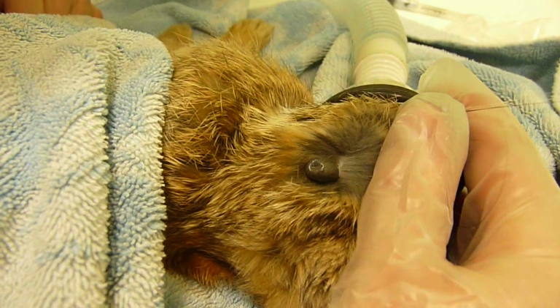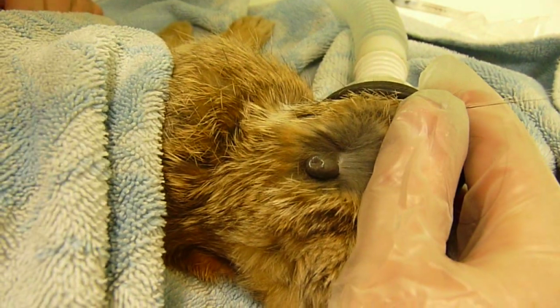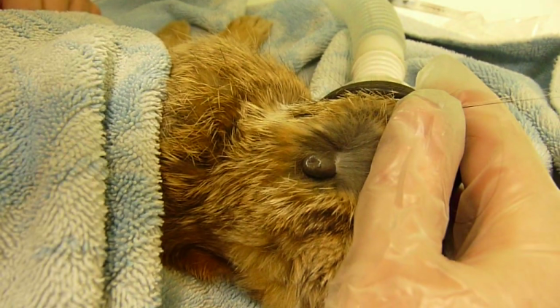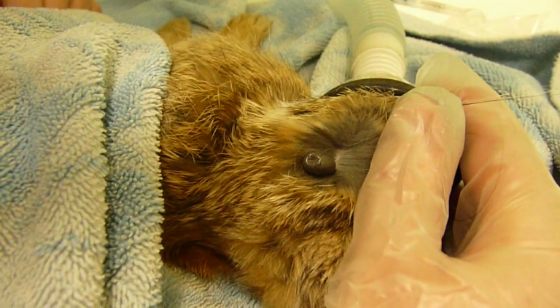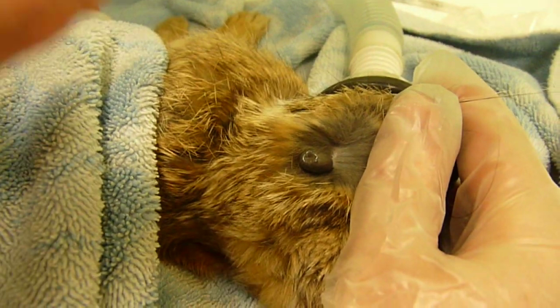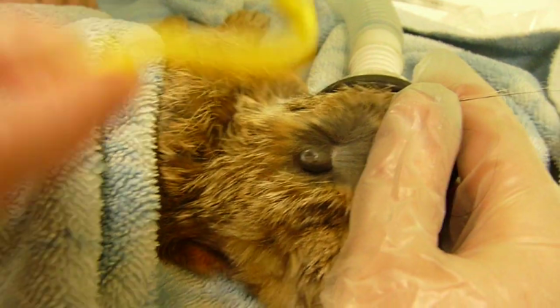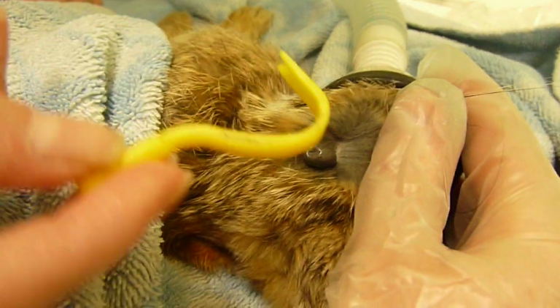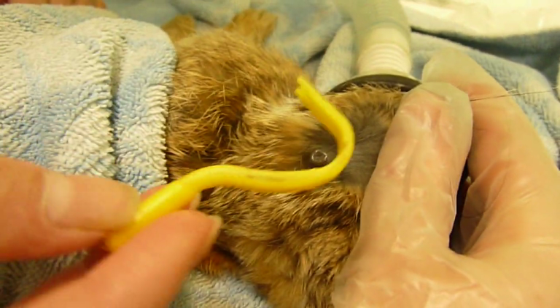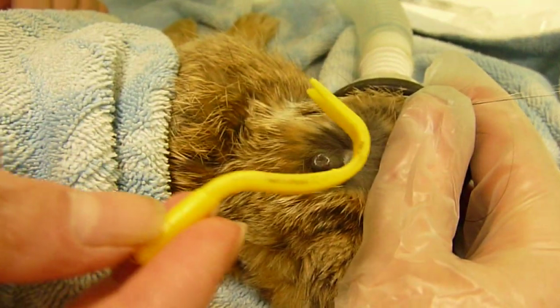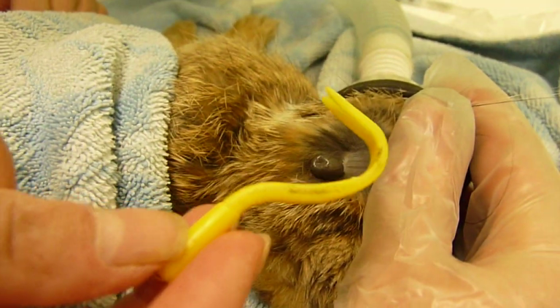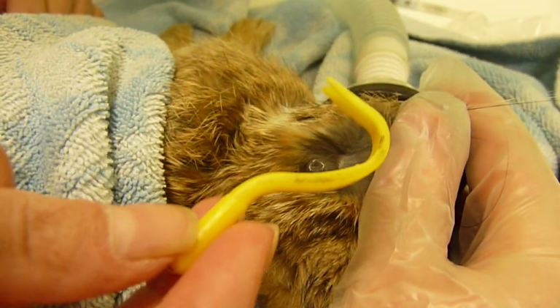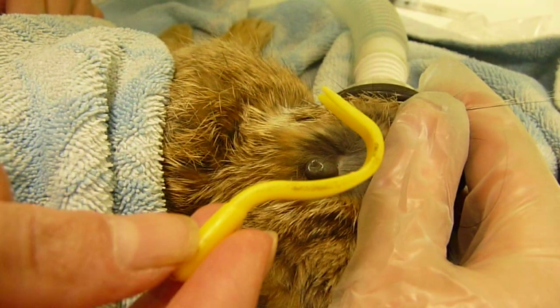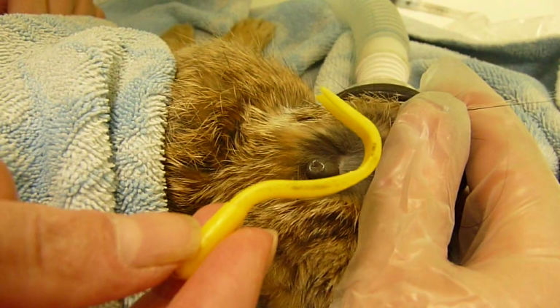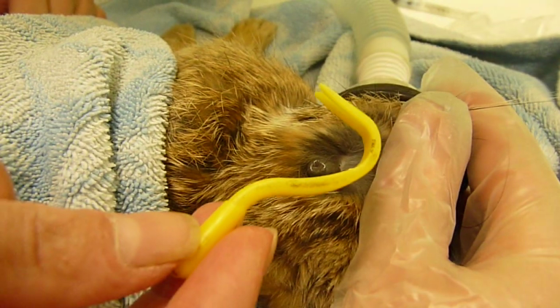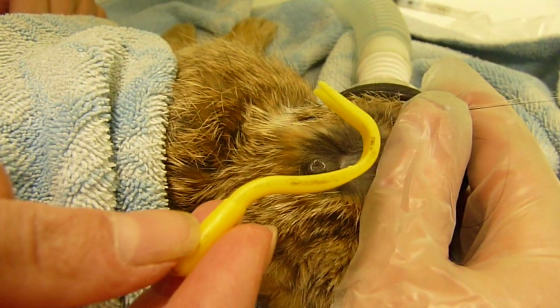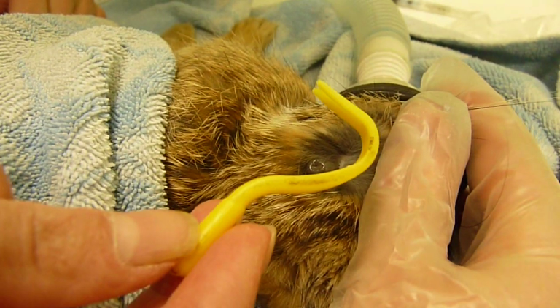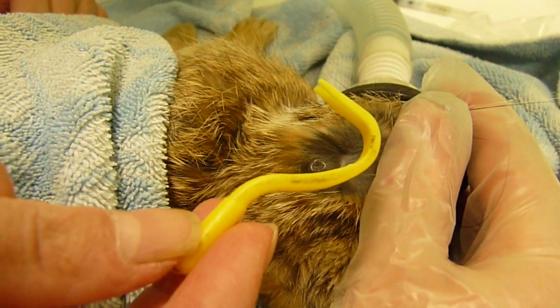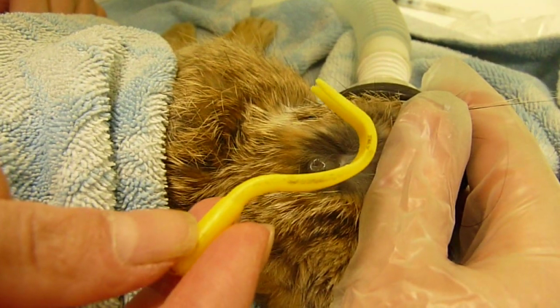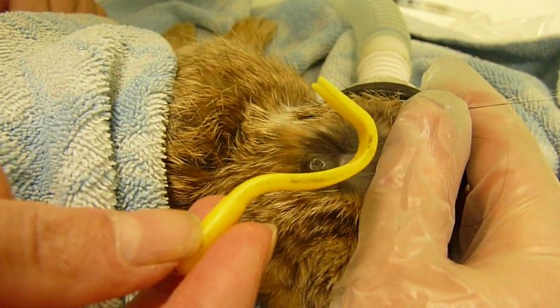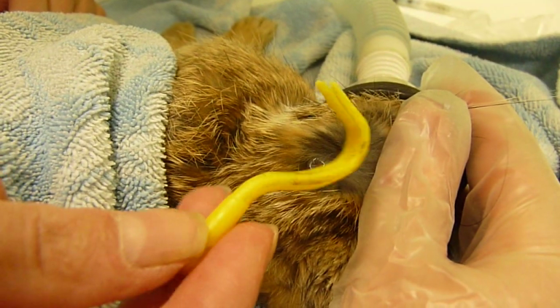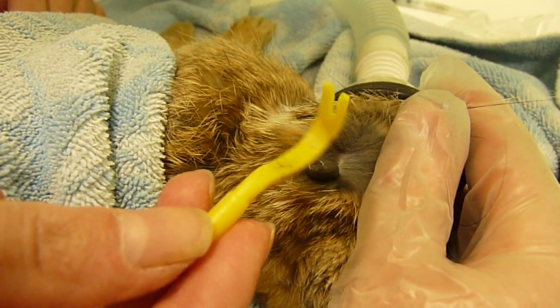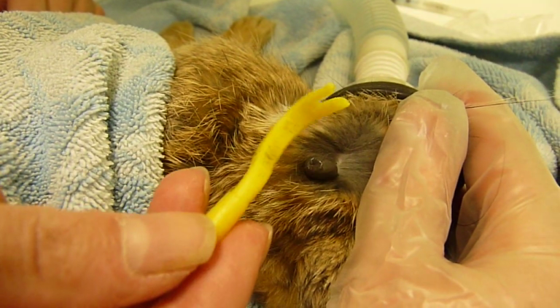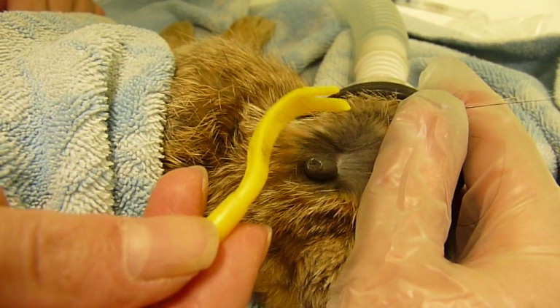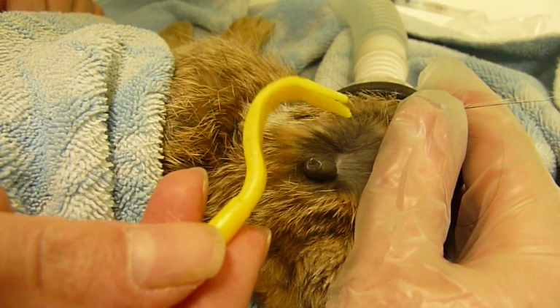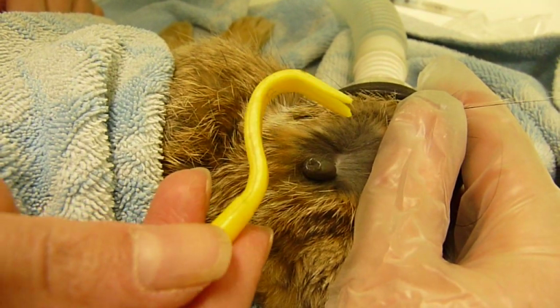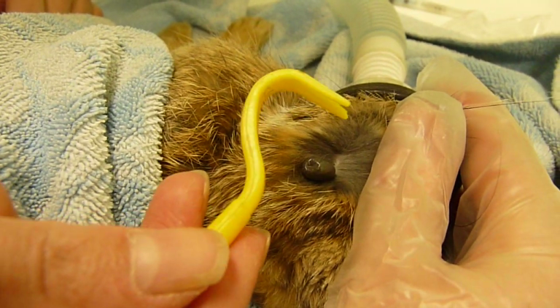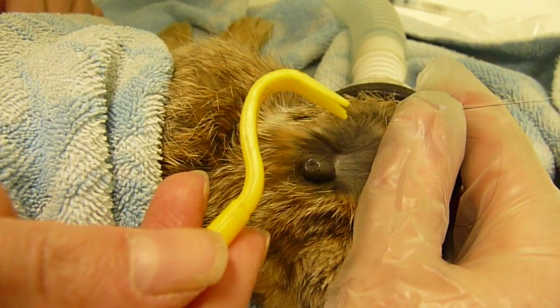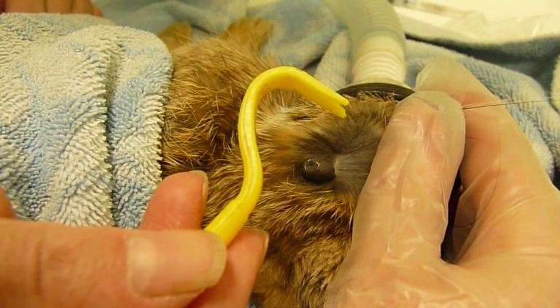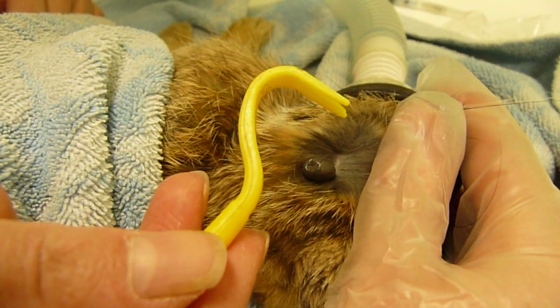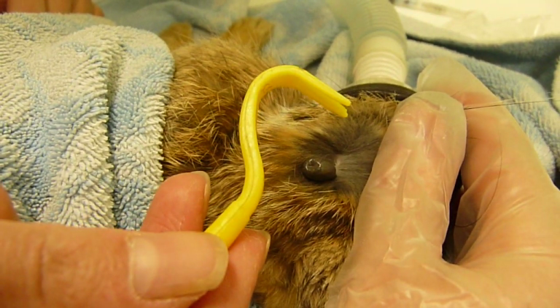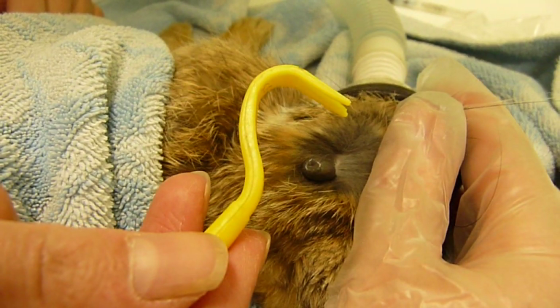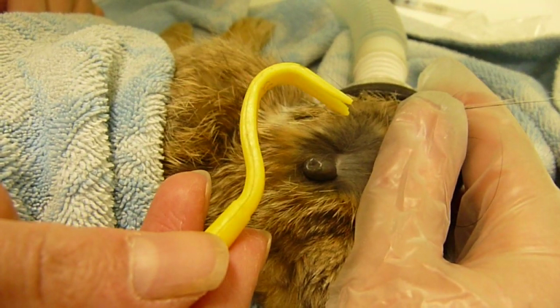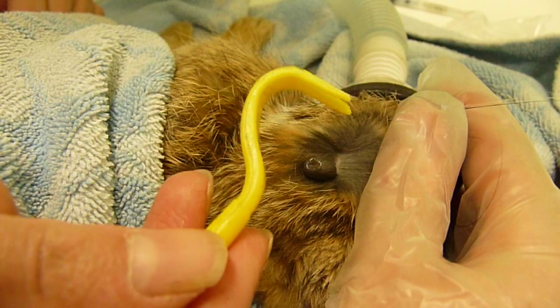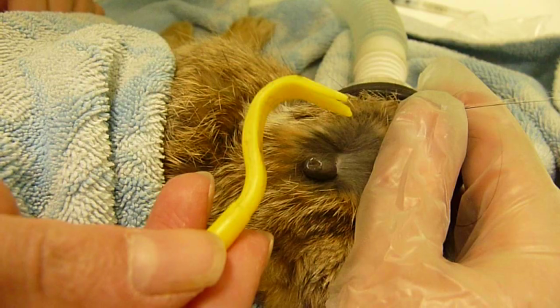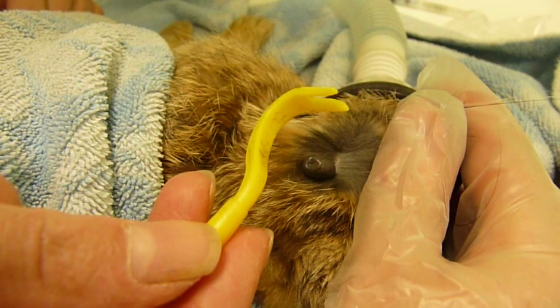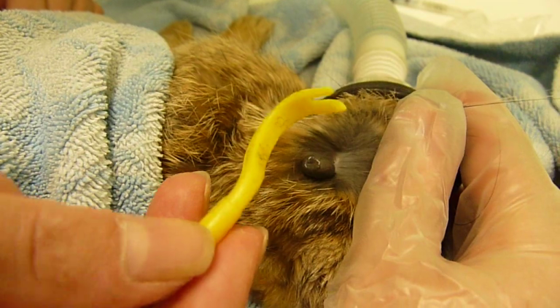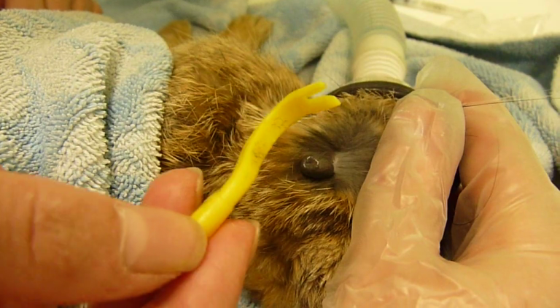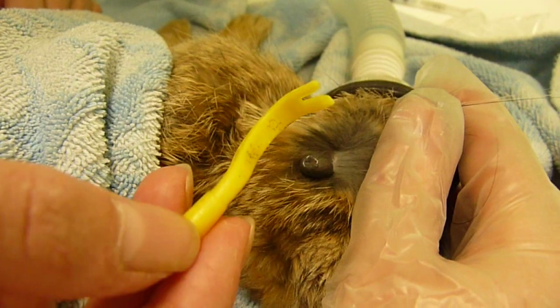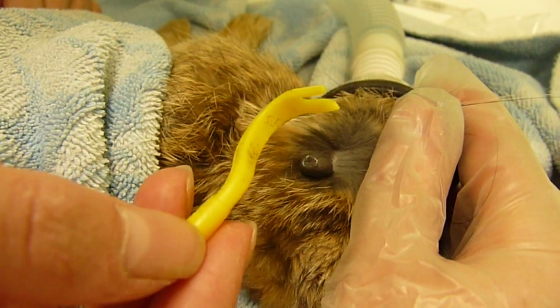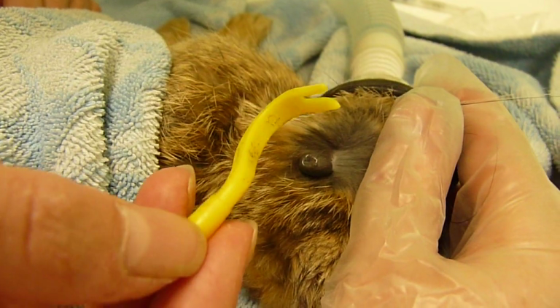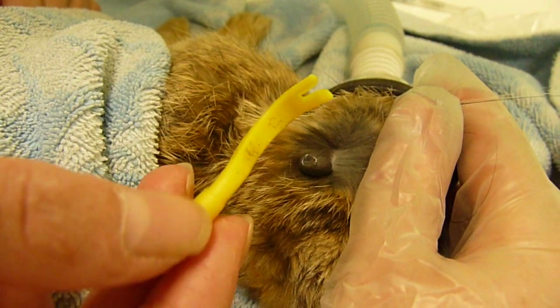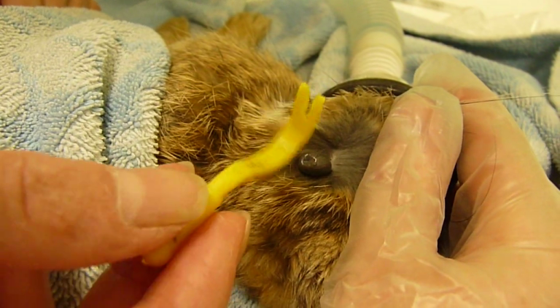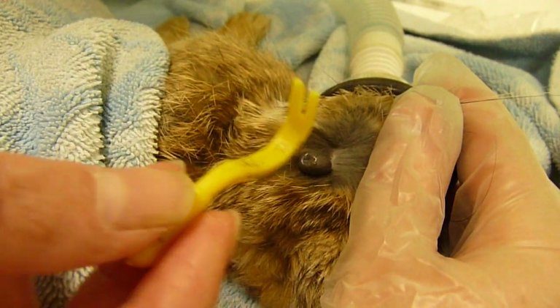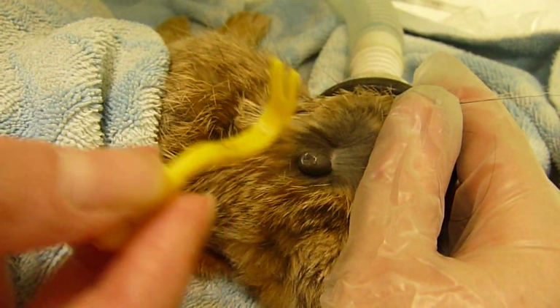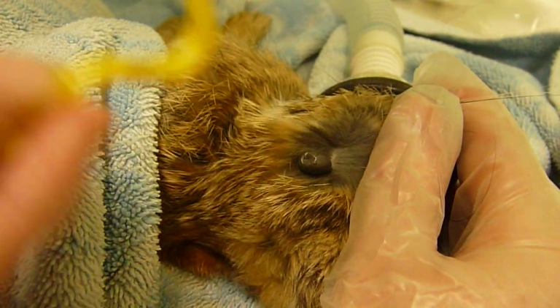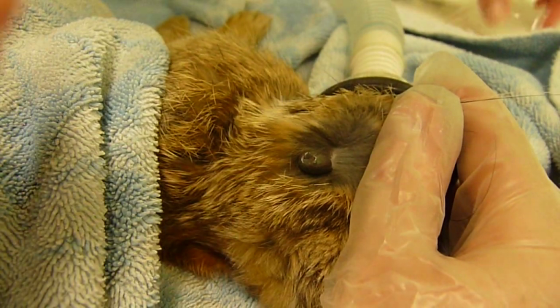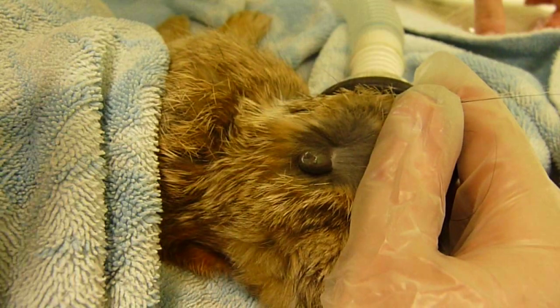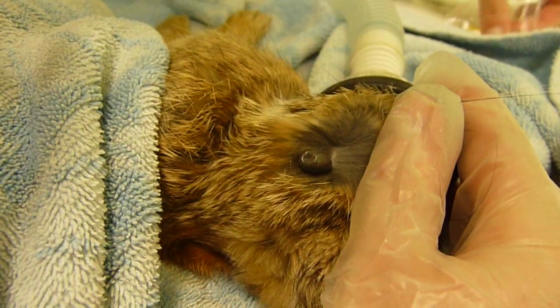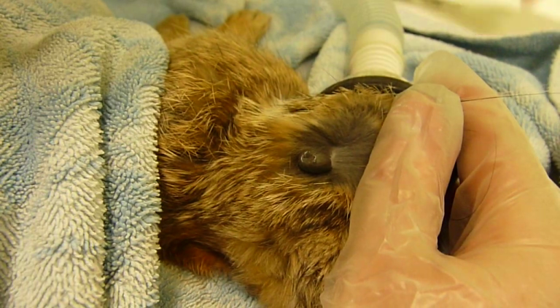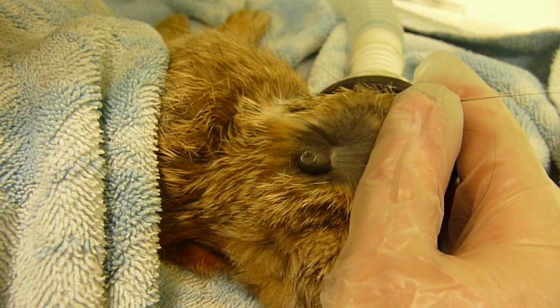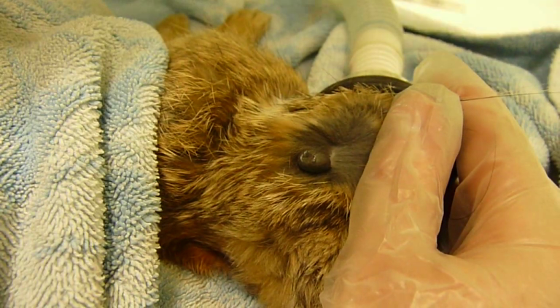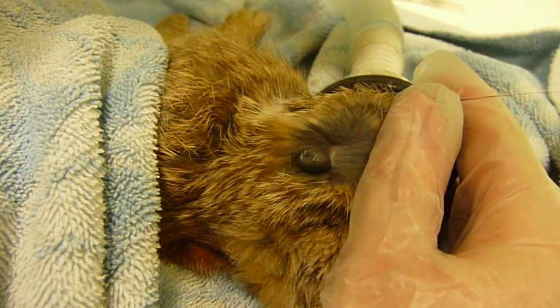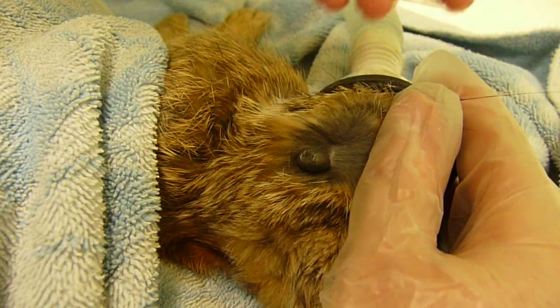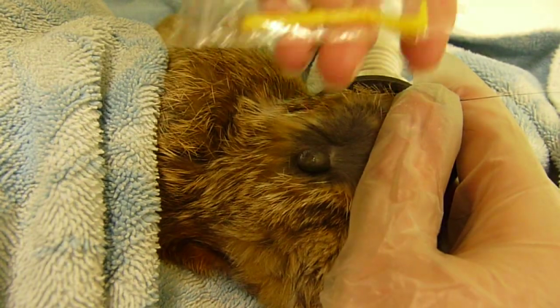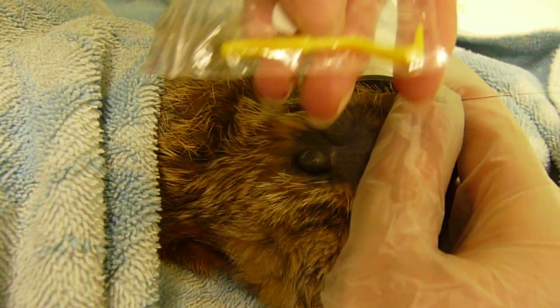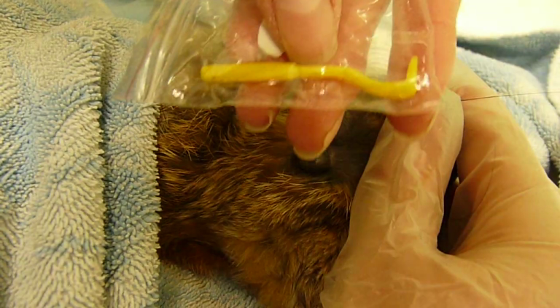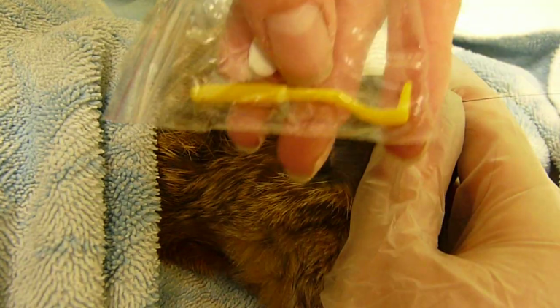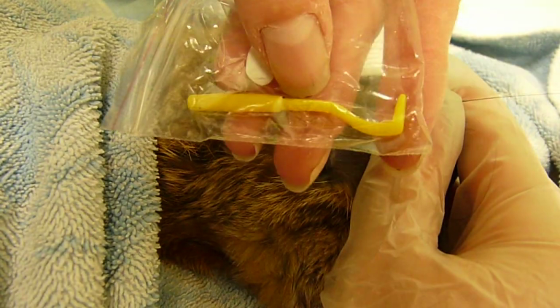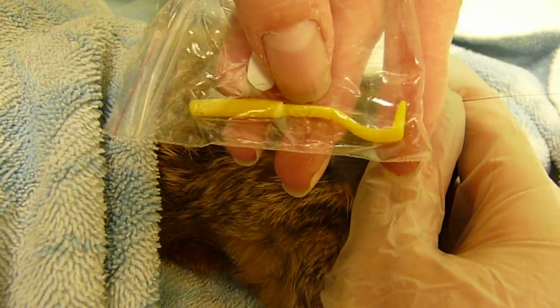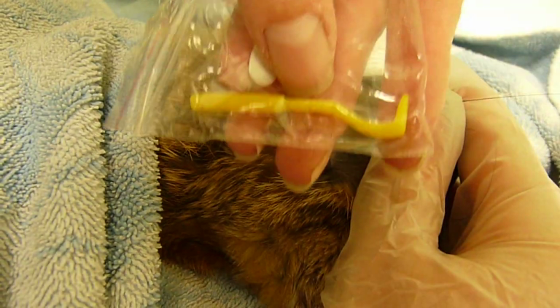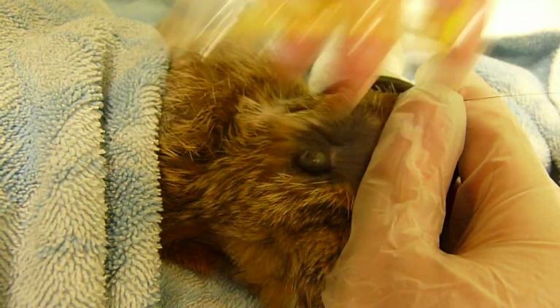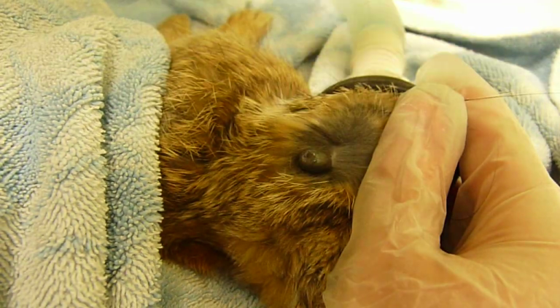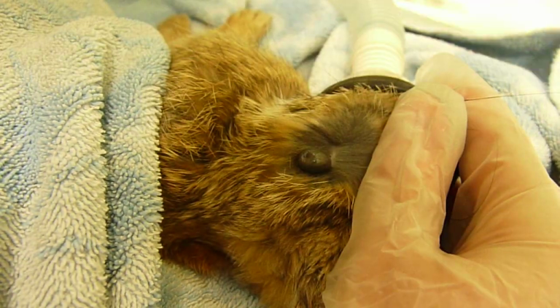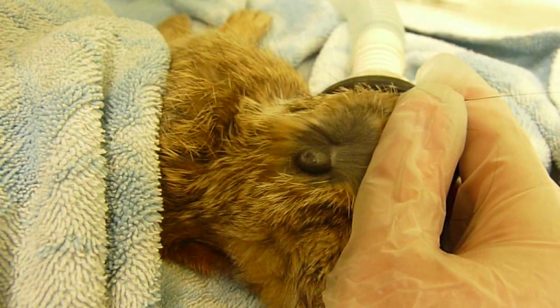So first of all, here's a tick twister. You want to make sure you choose the appropriate size — in this case the large one, versus the small one that we have here.